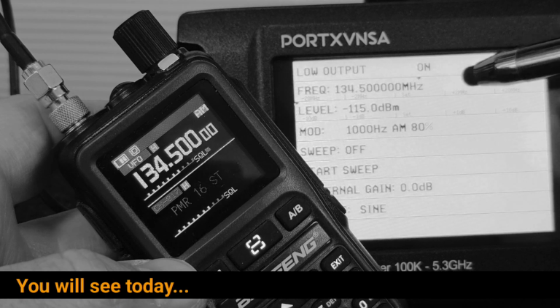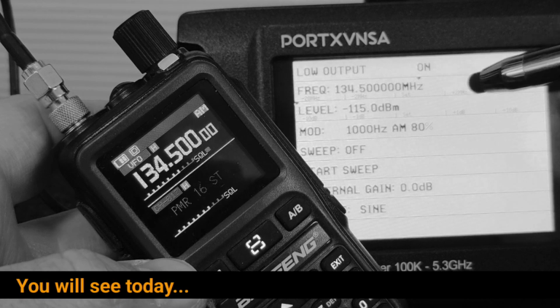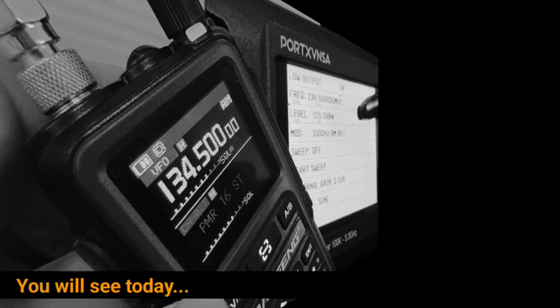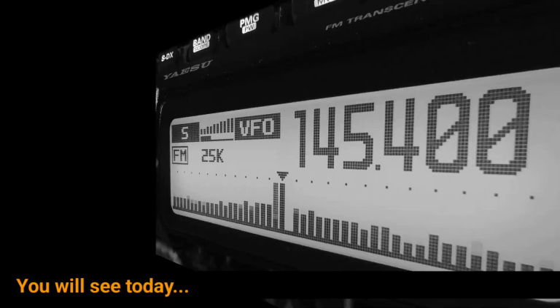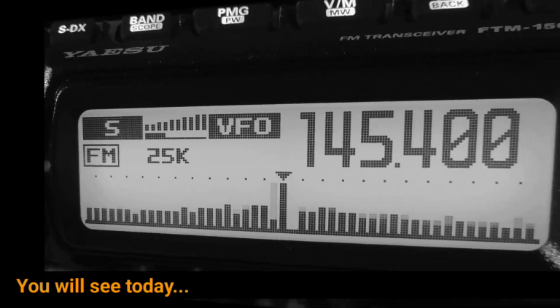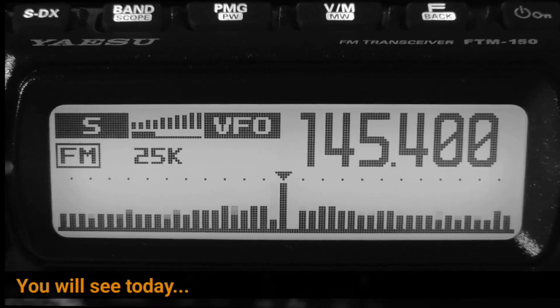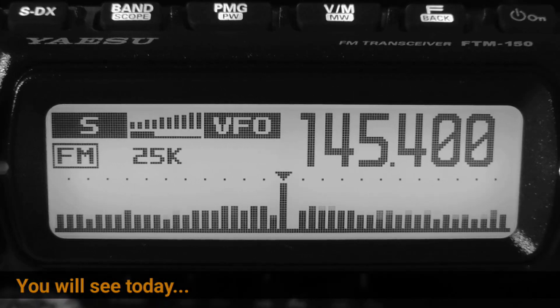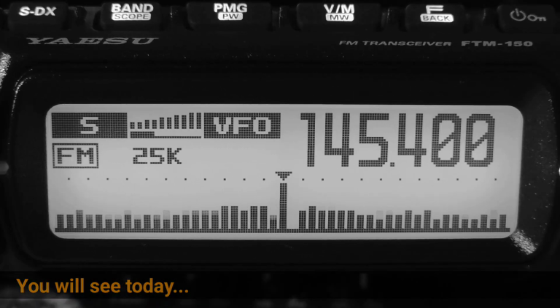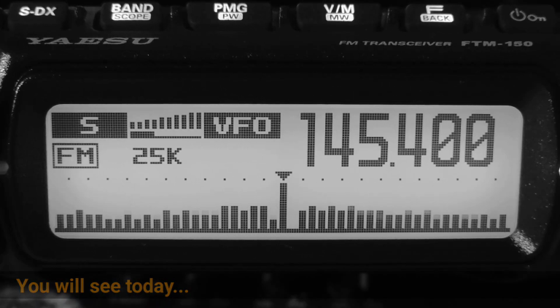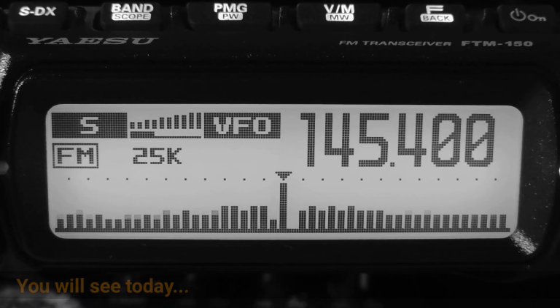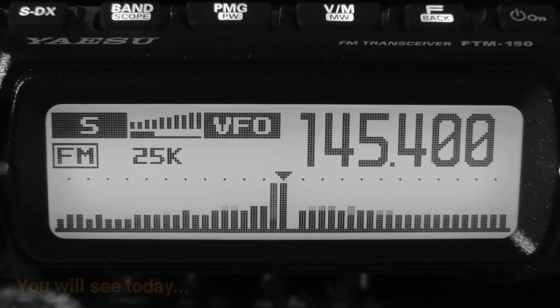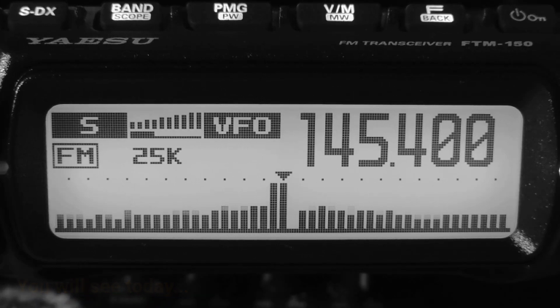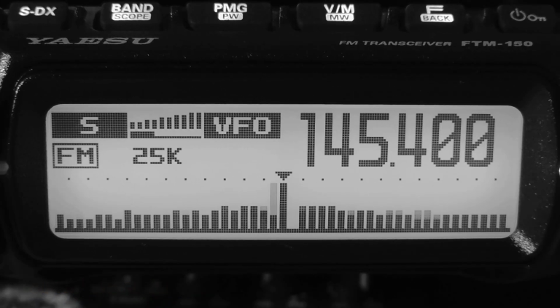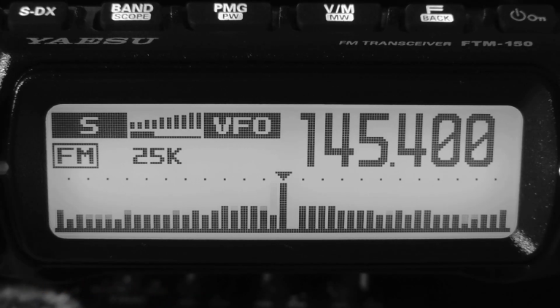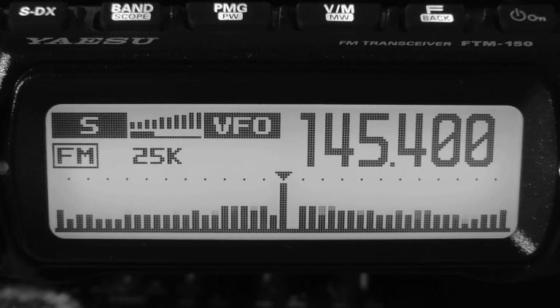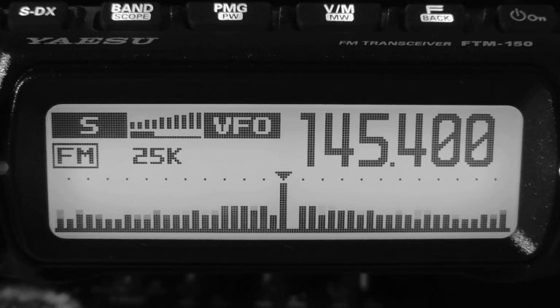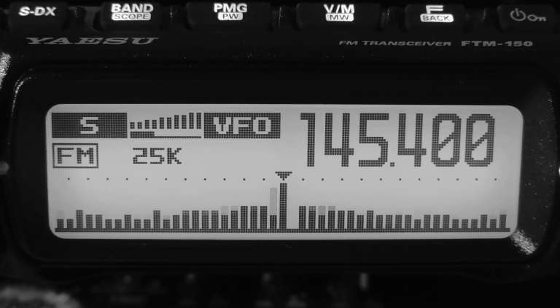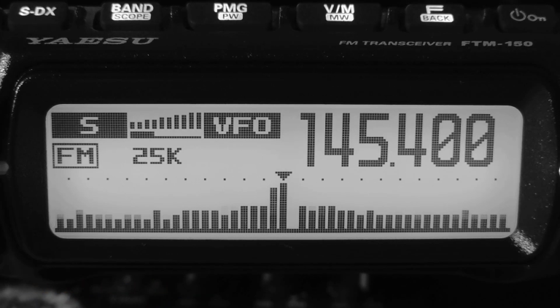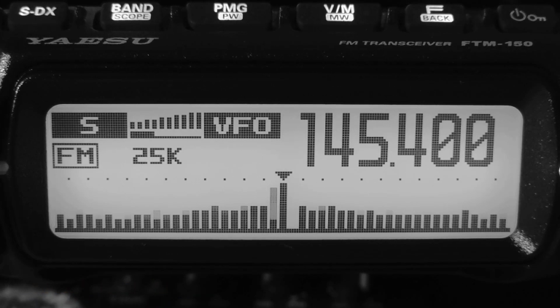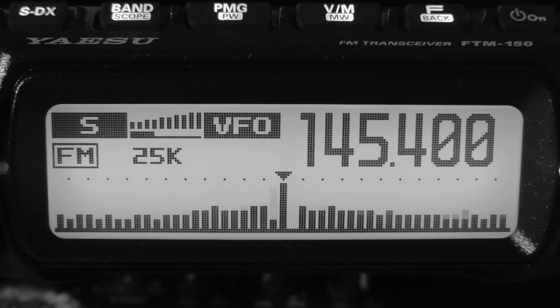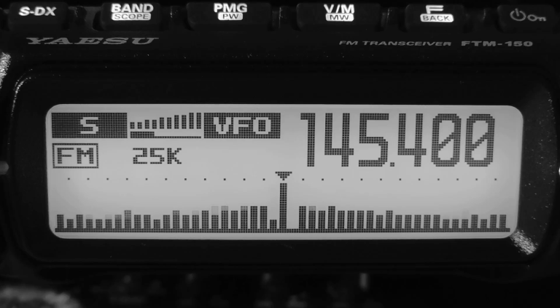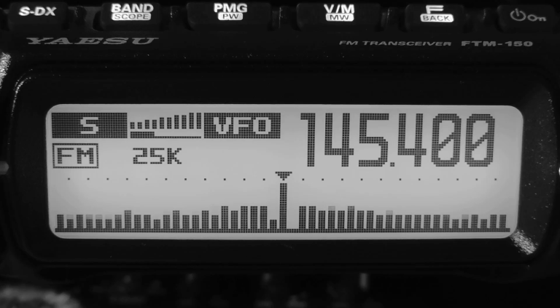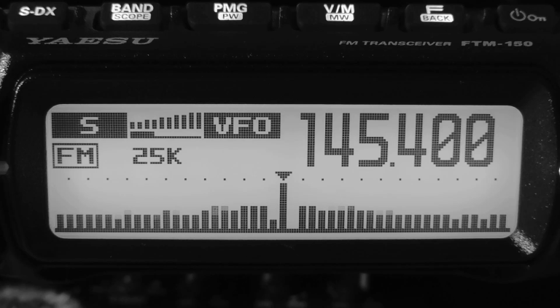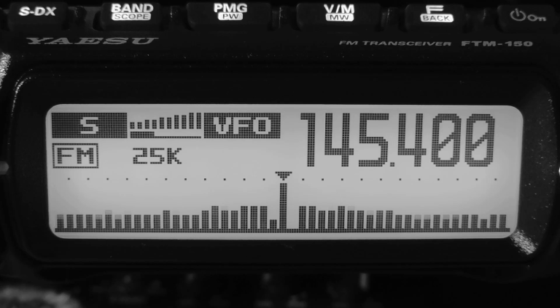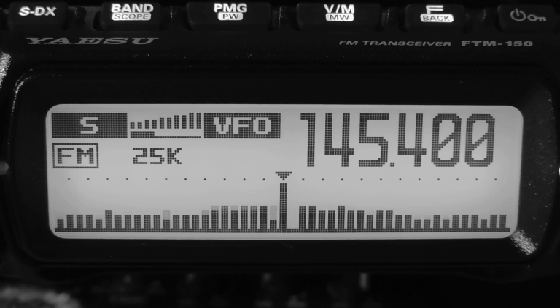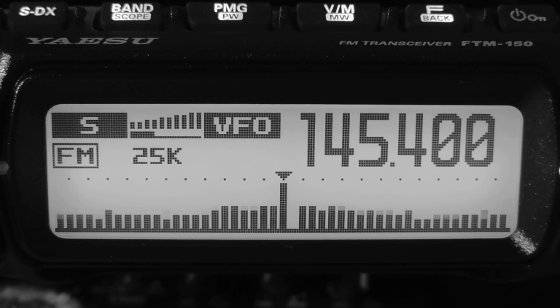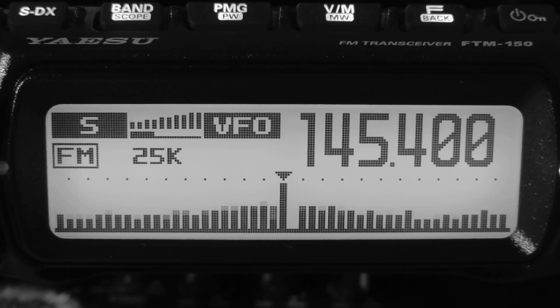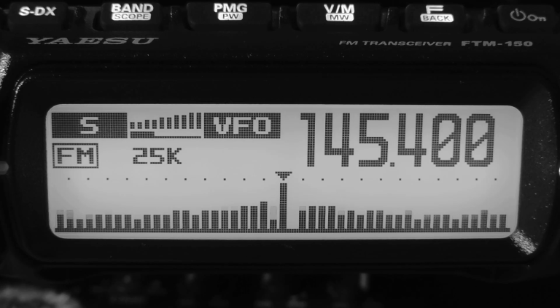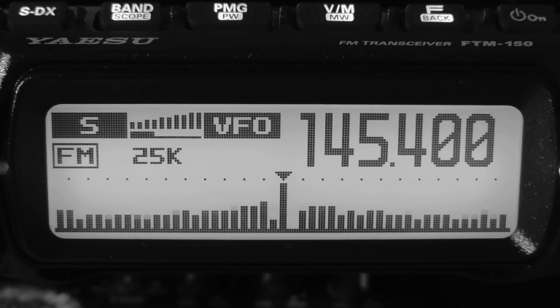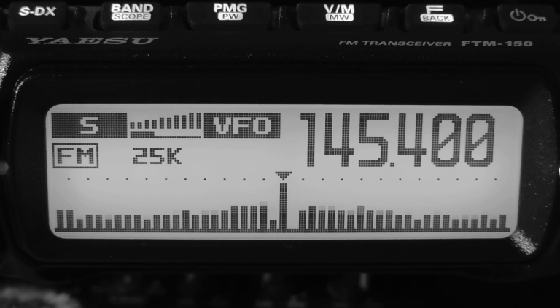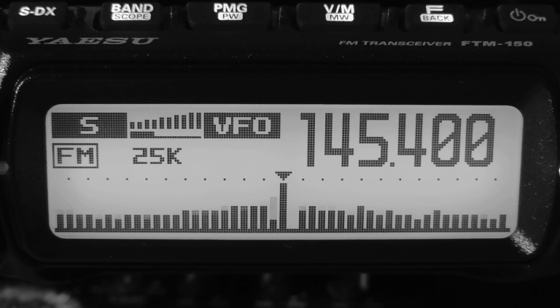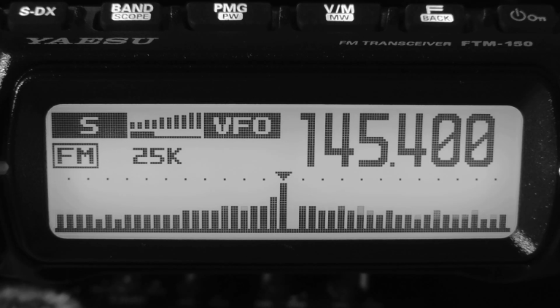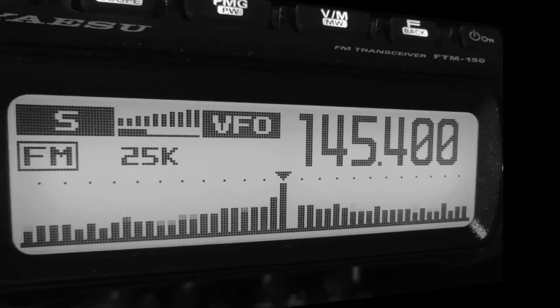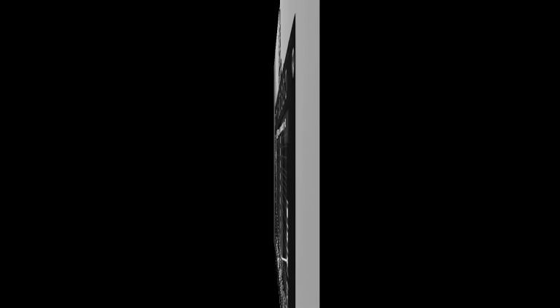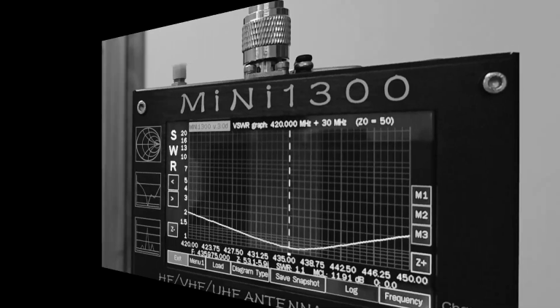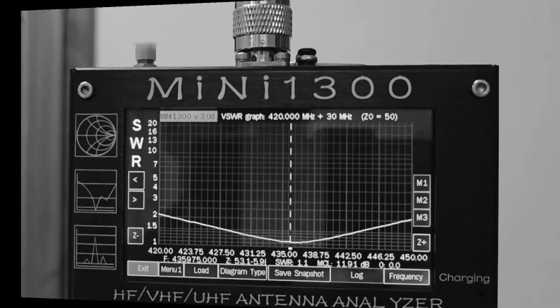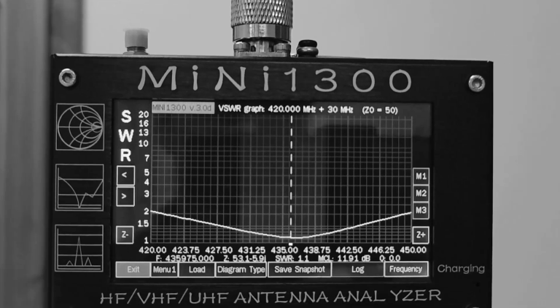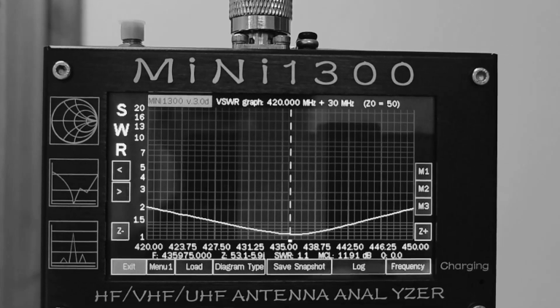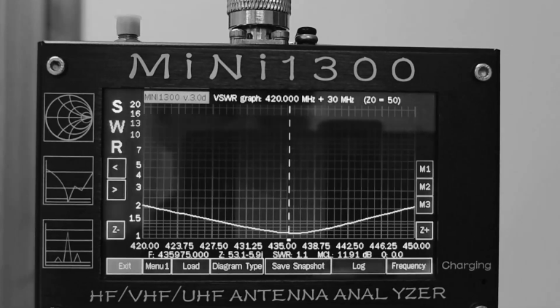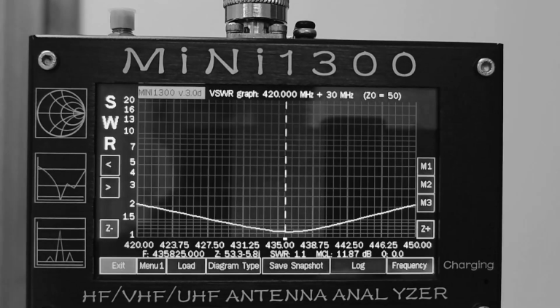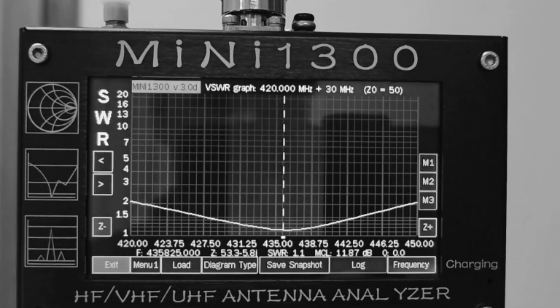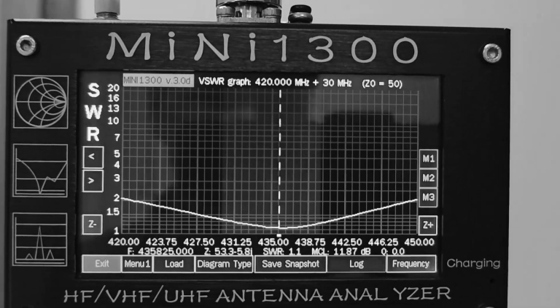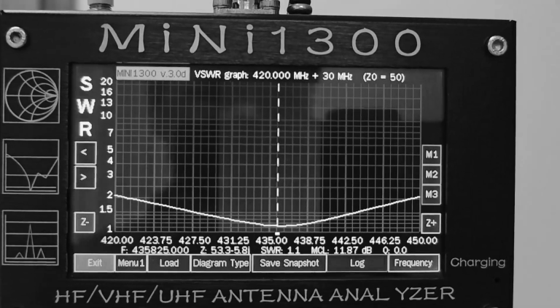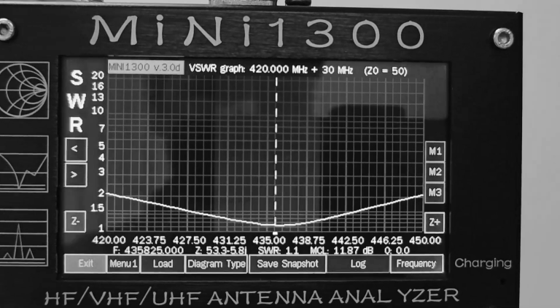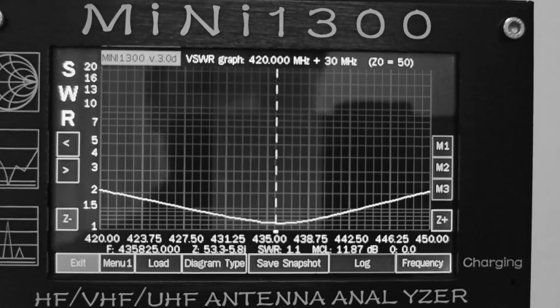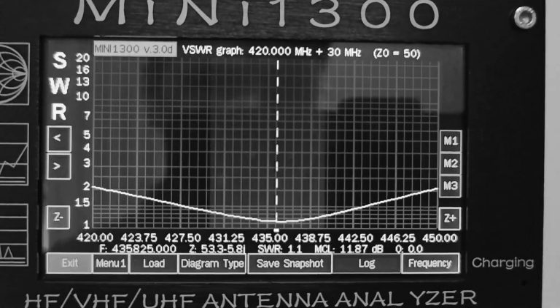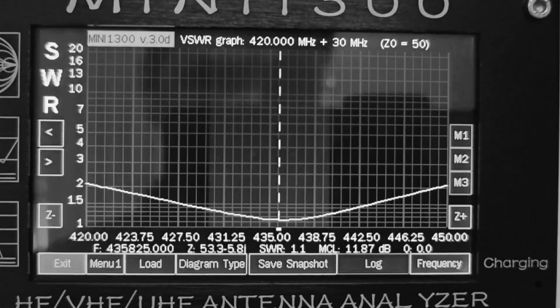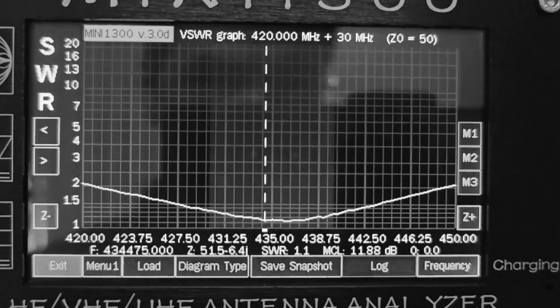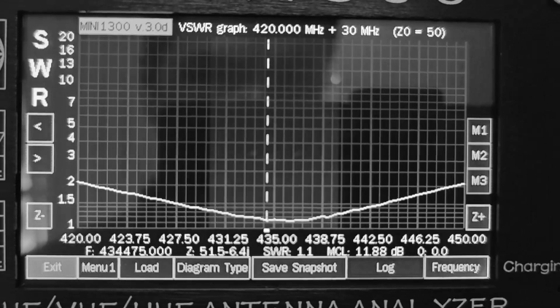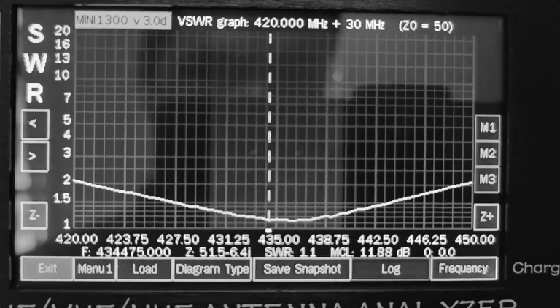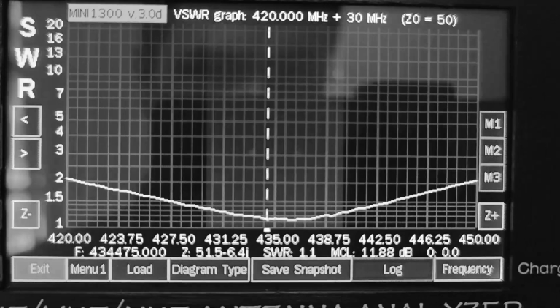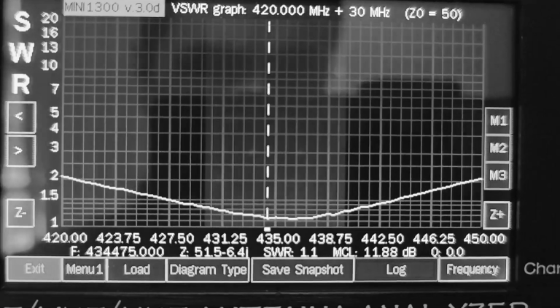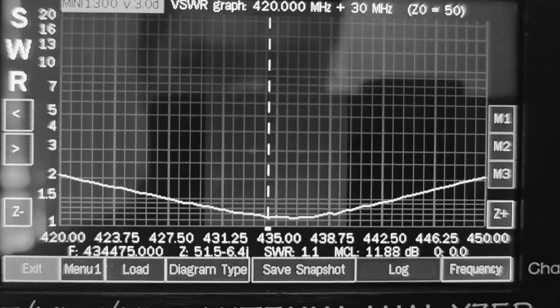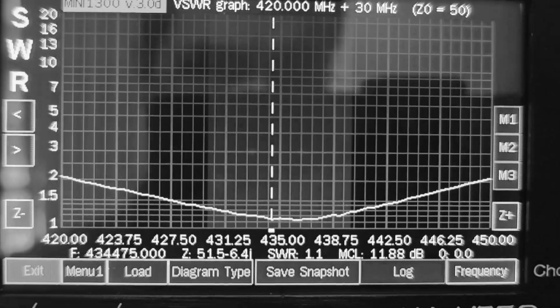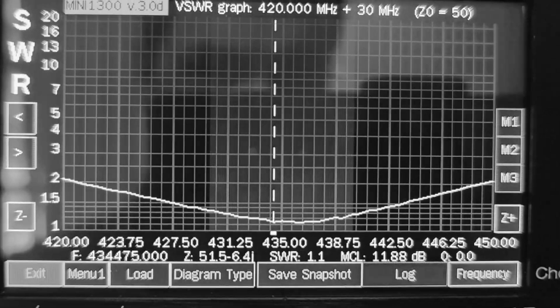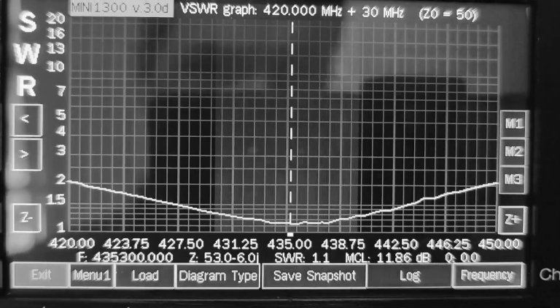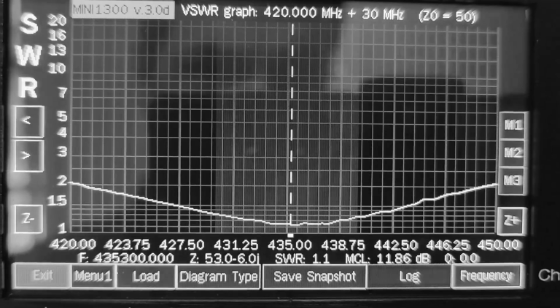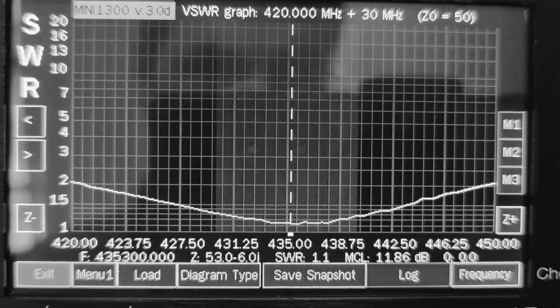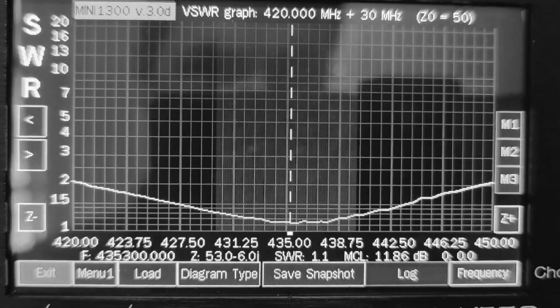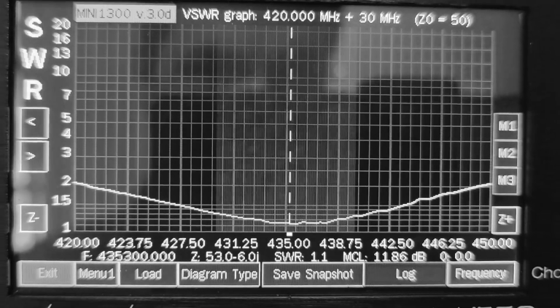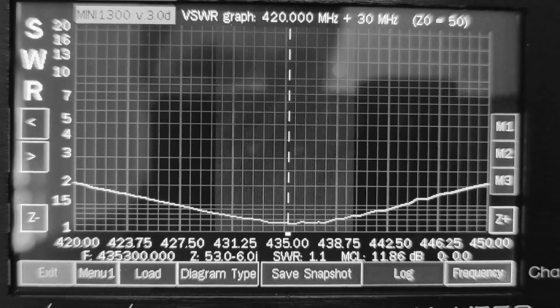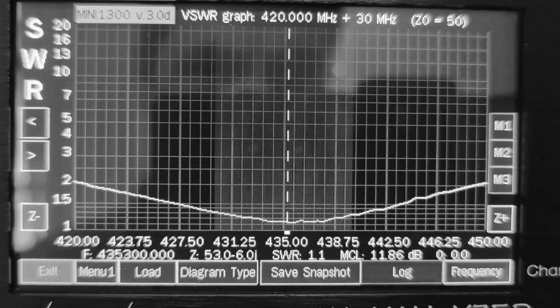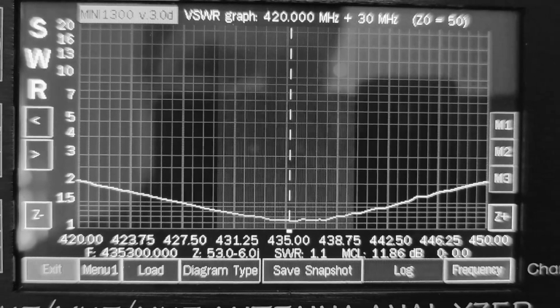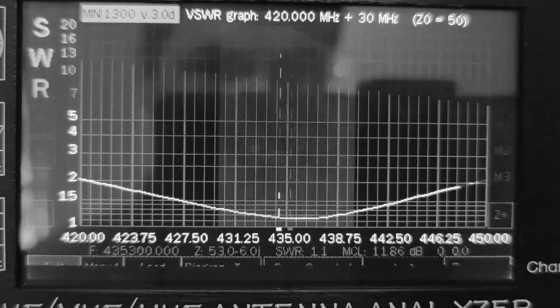Audio test of the Baofeng GT5R. This is the Baofeng GT5R.